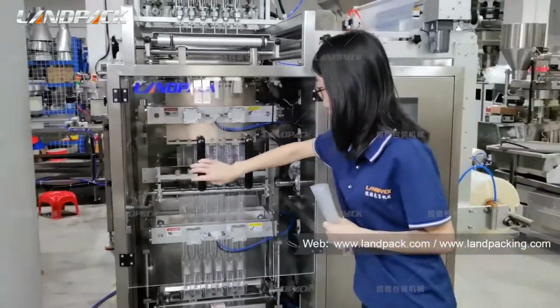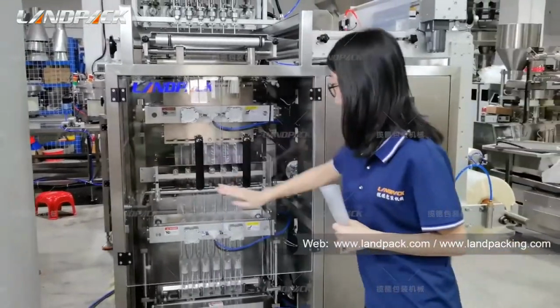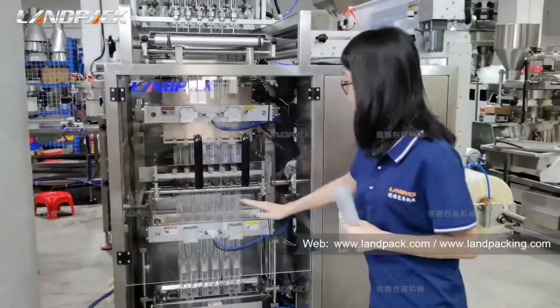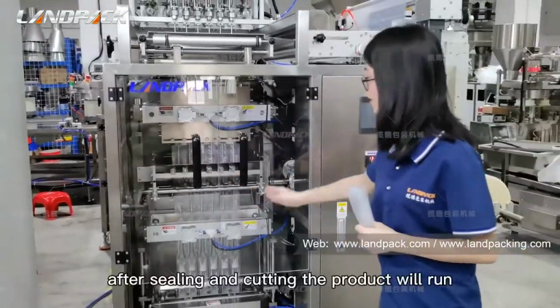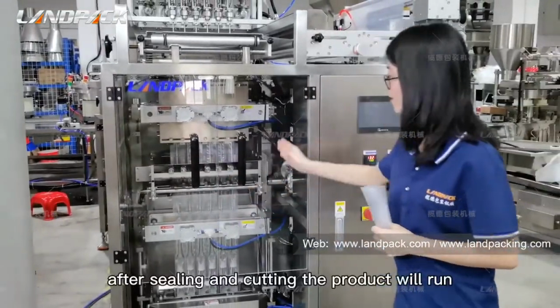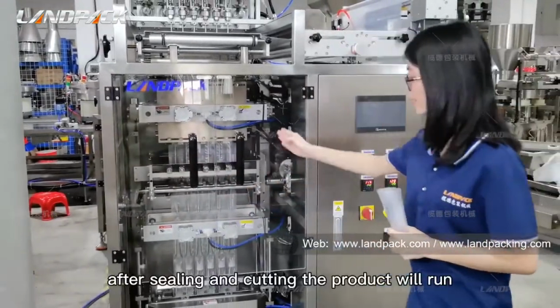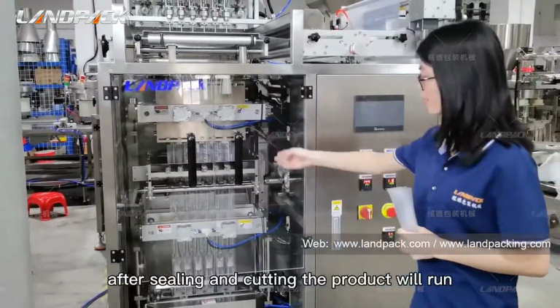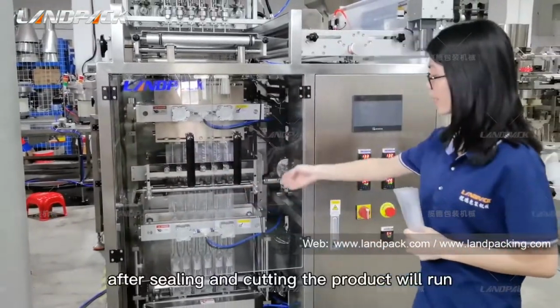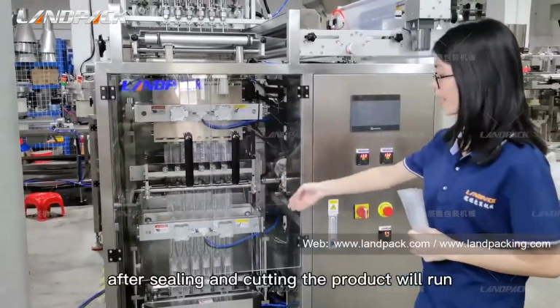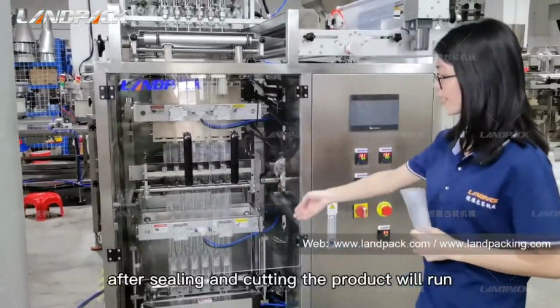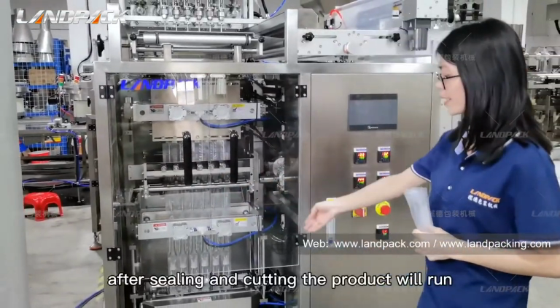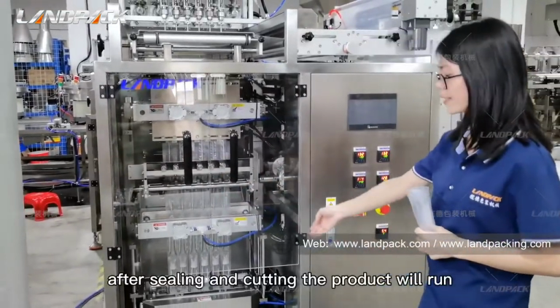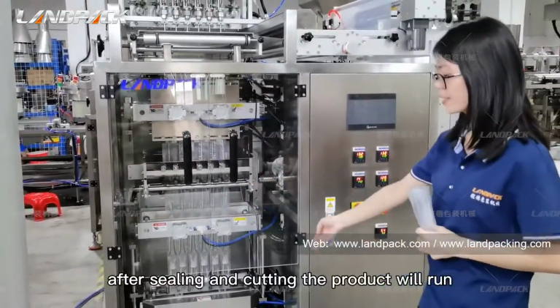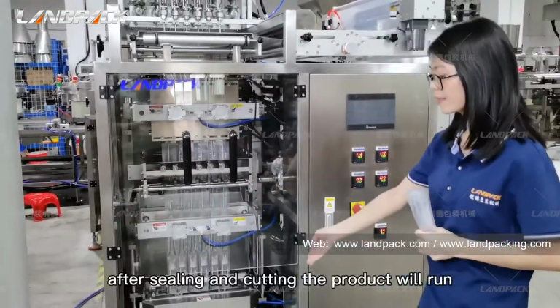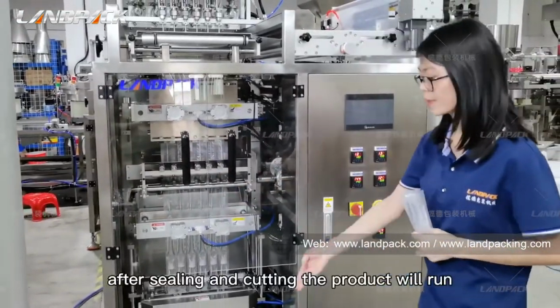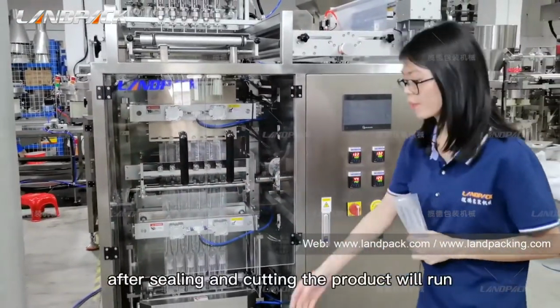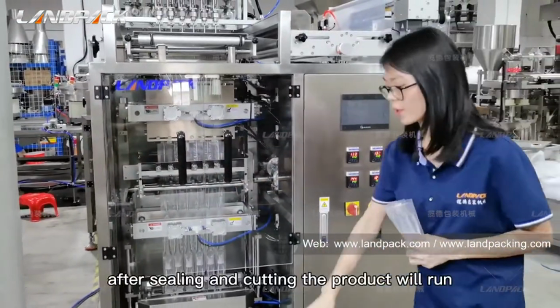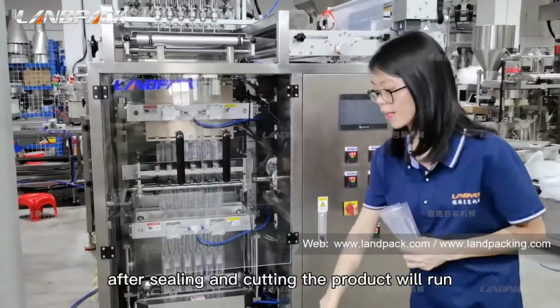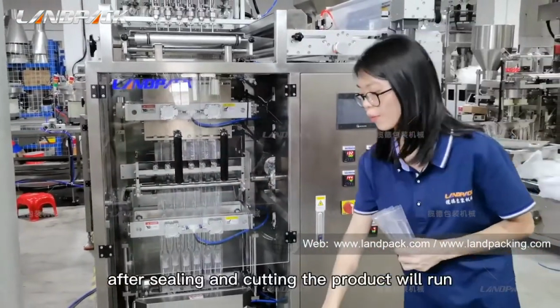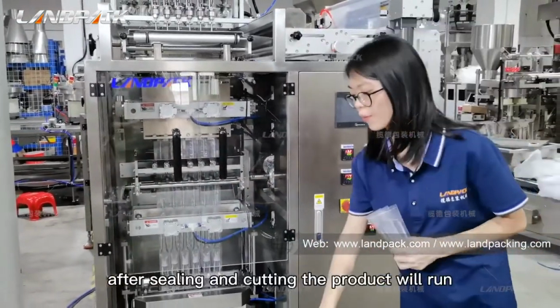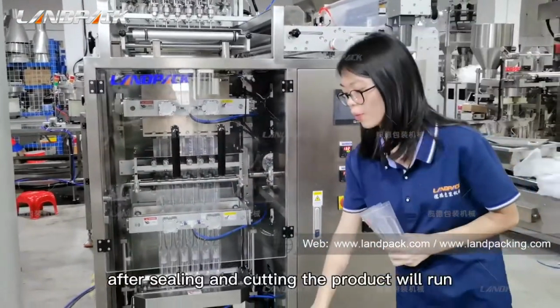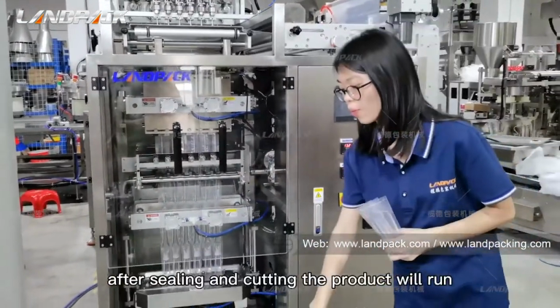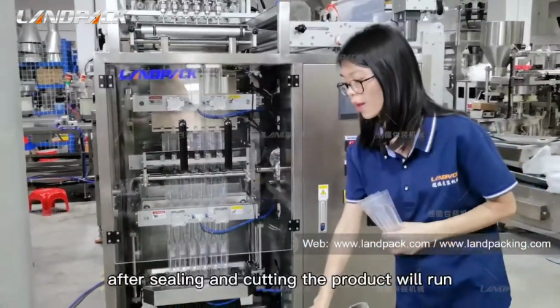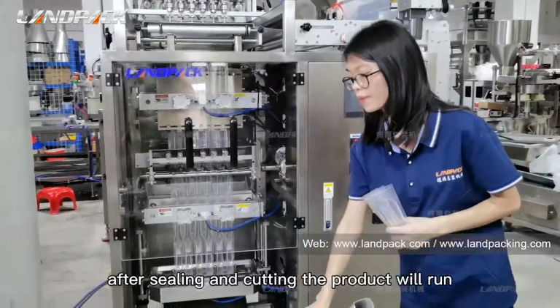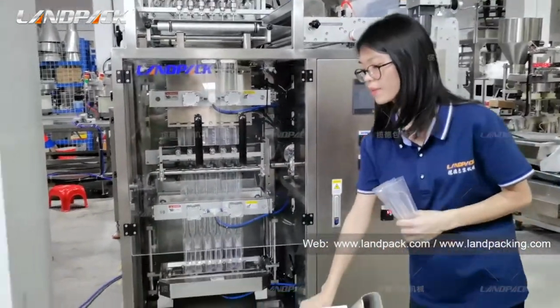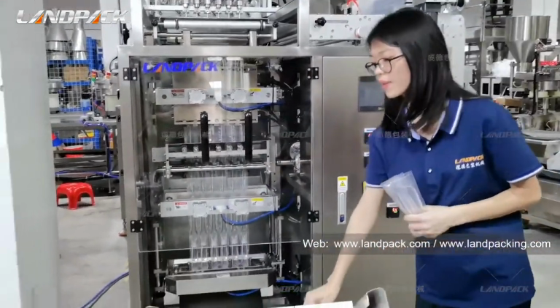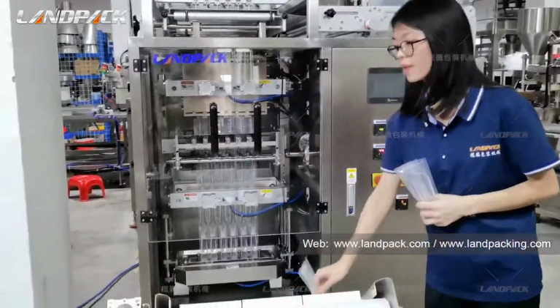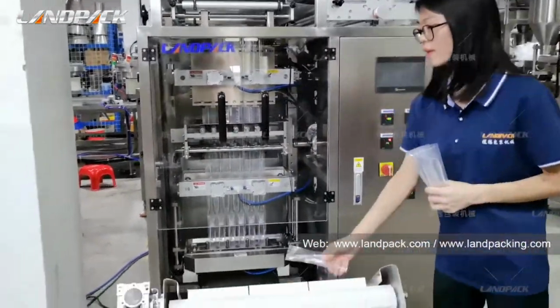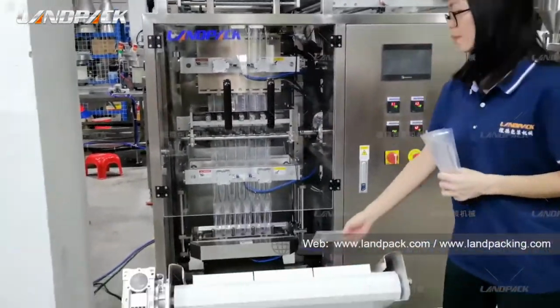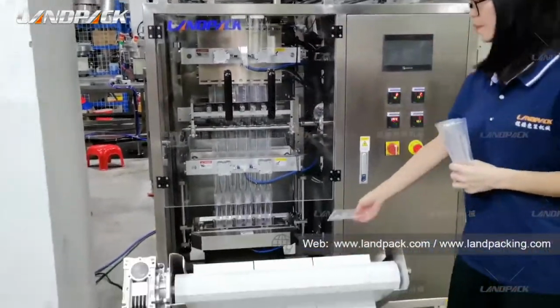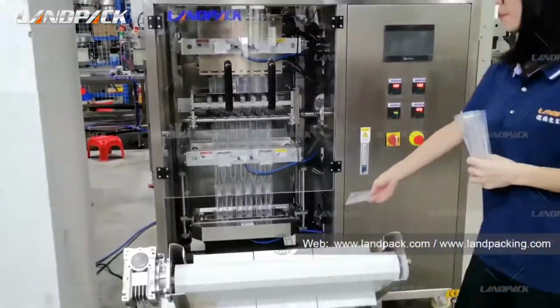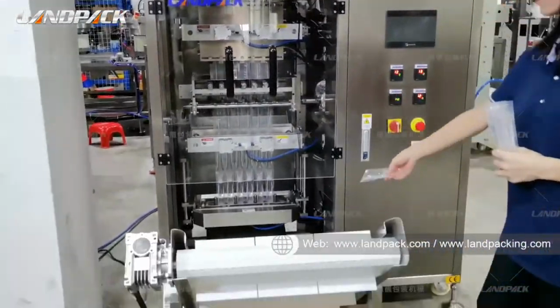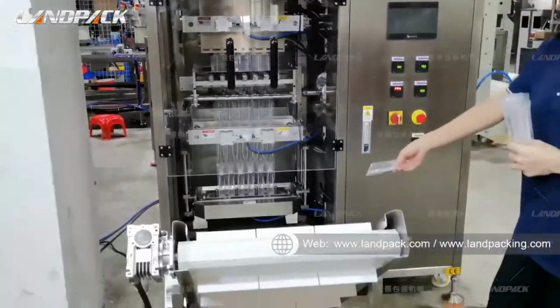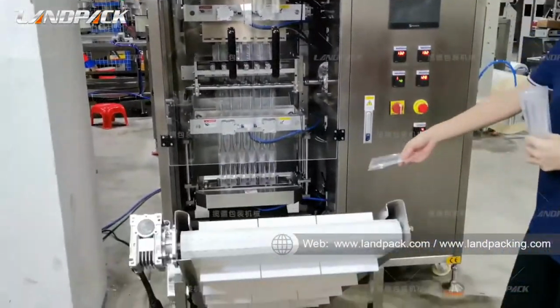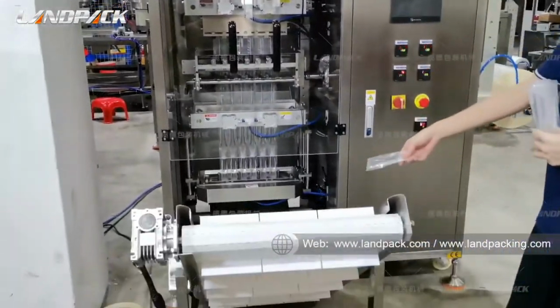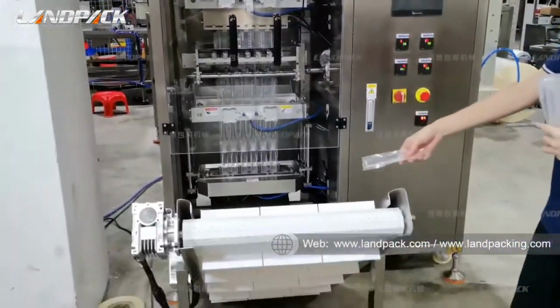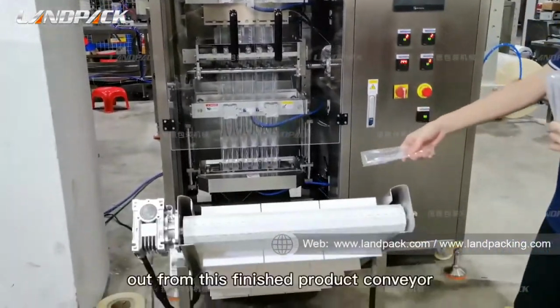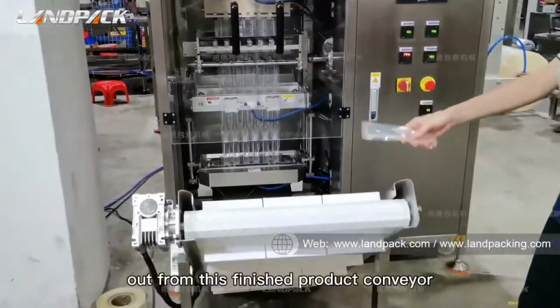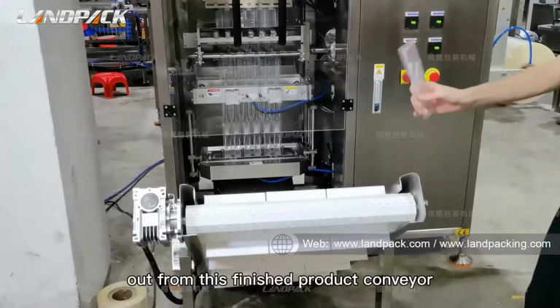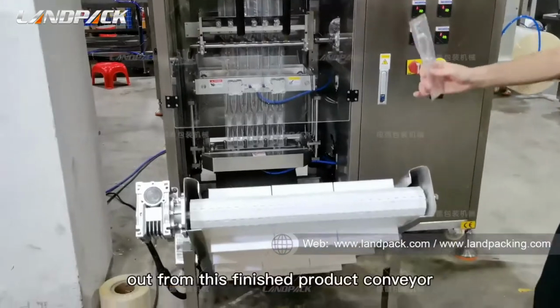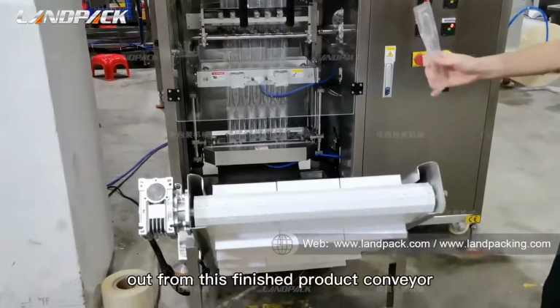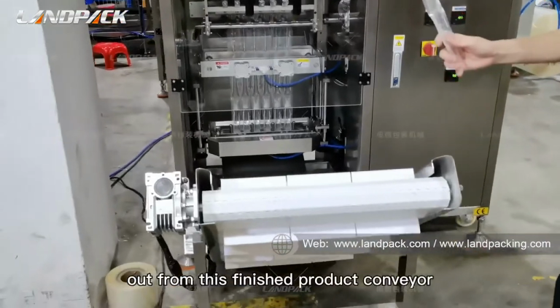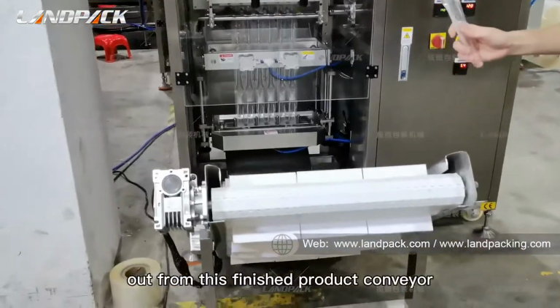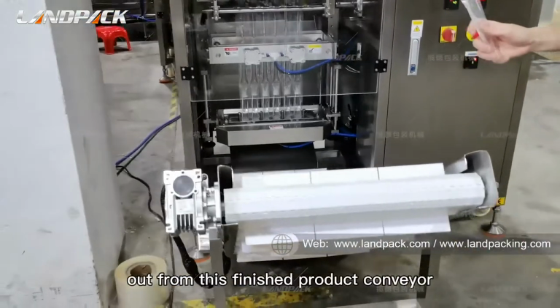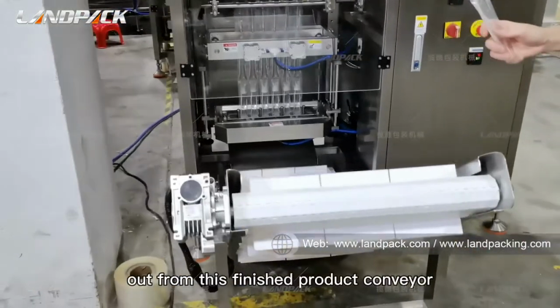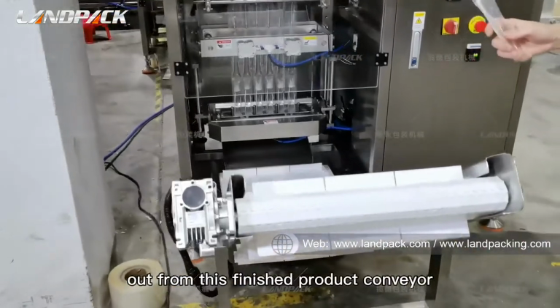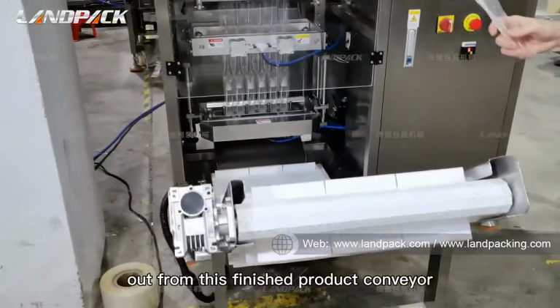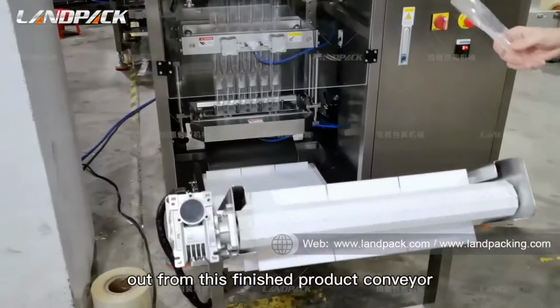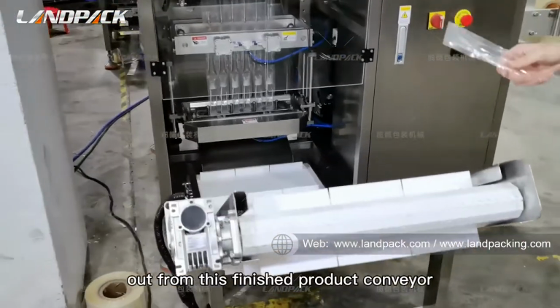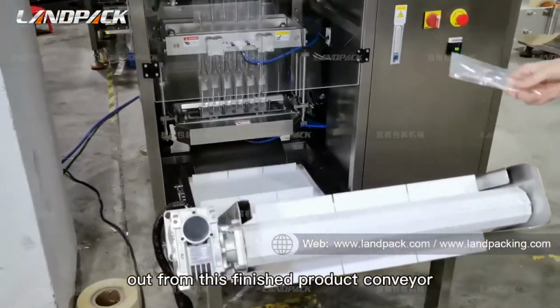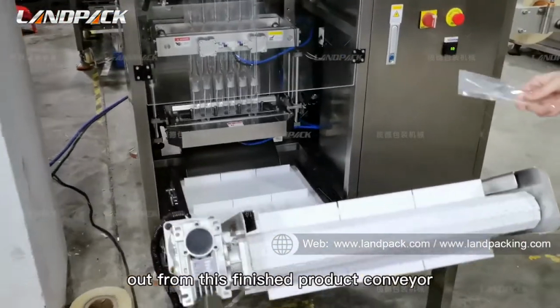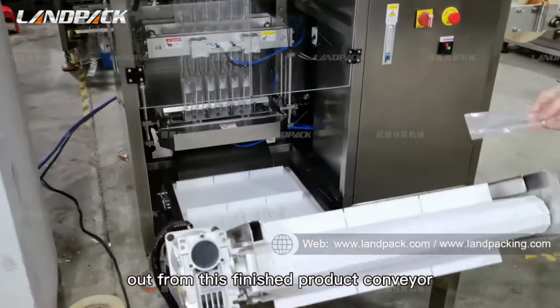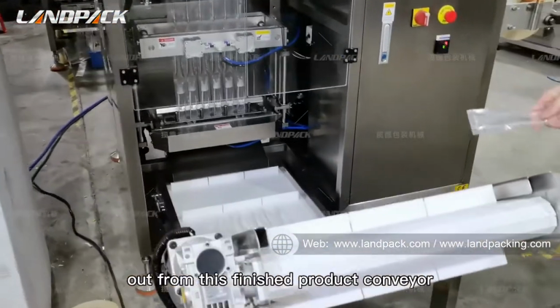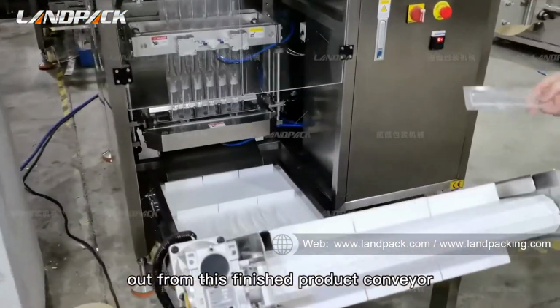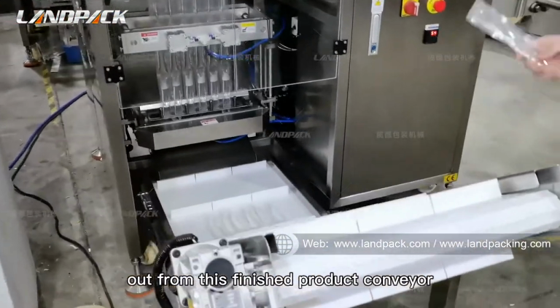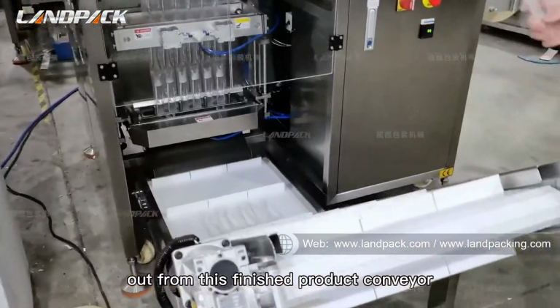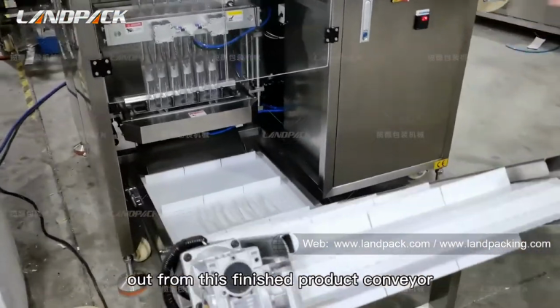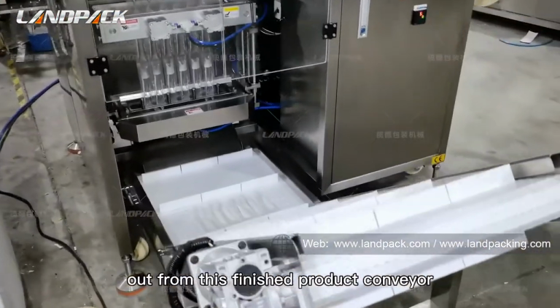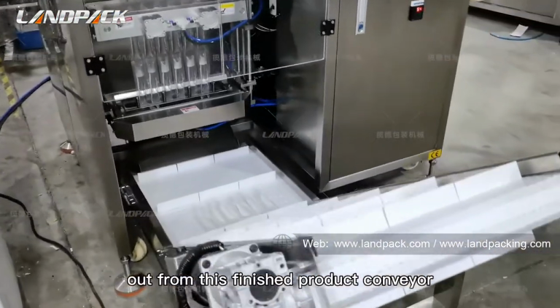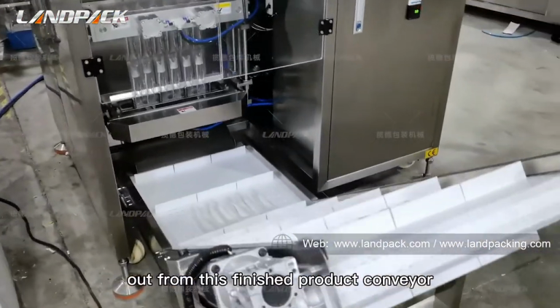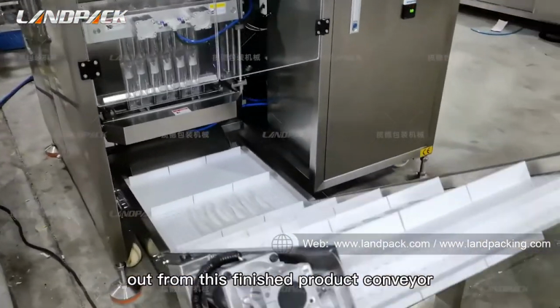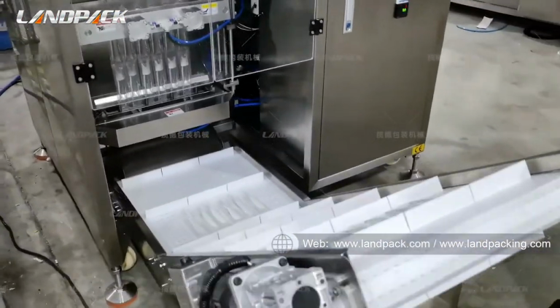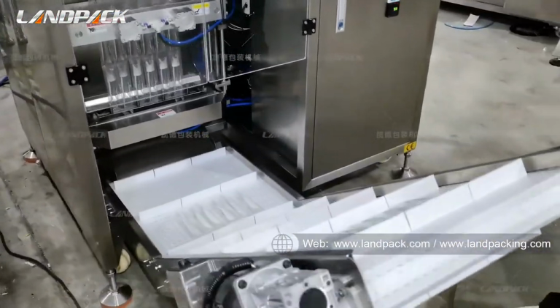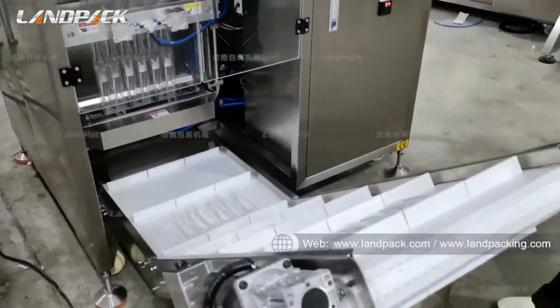After sealing and cutting, the finished products will run out from the finished product conveyor.